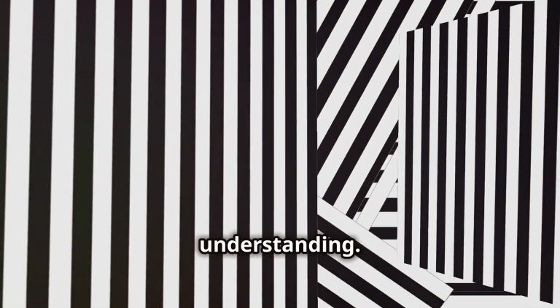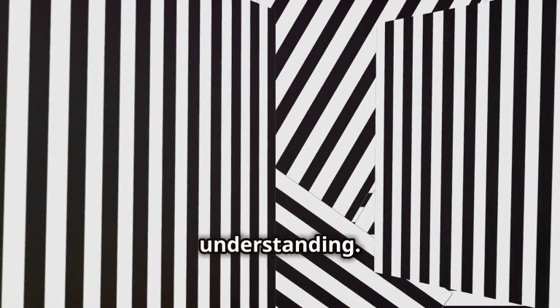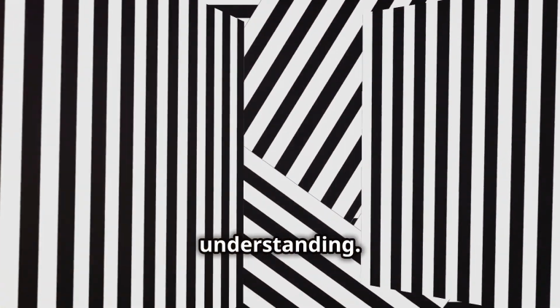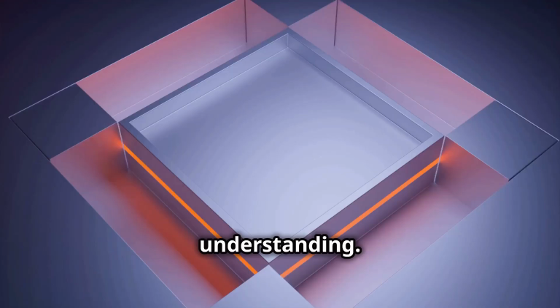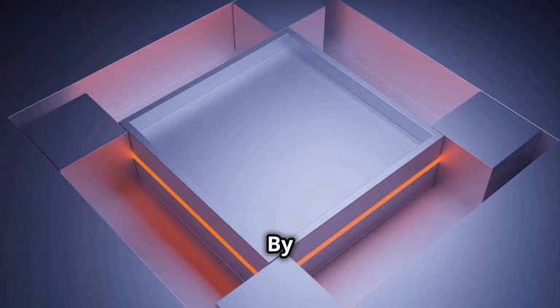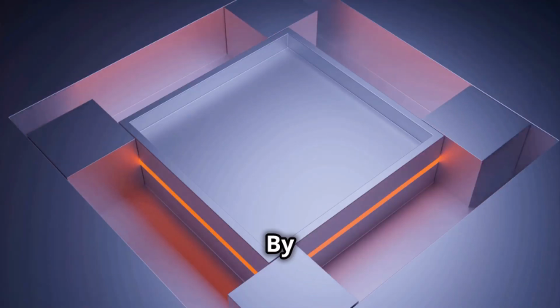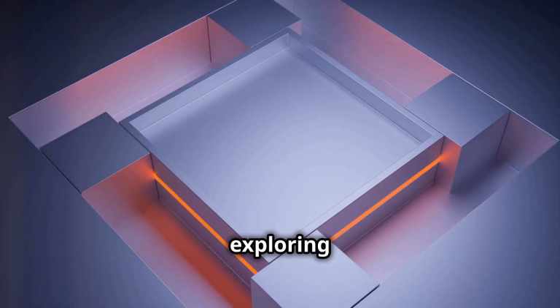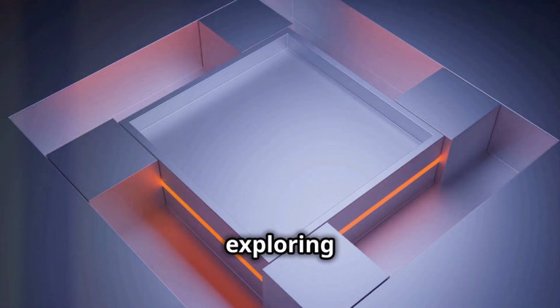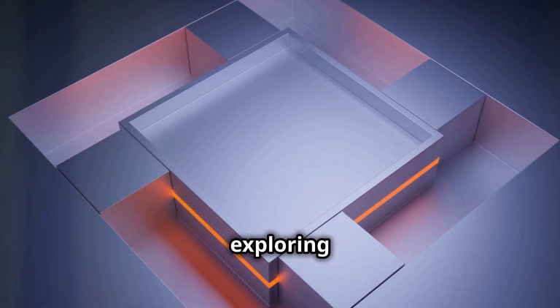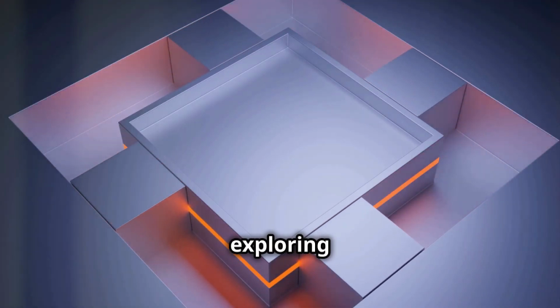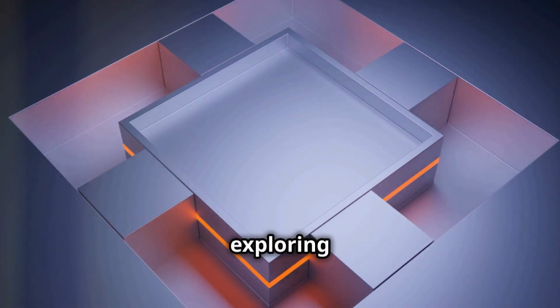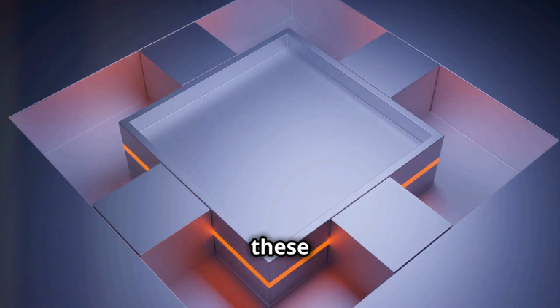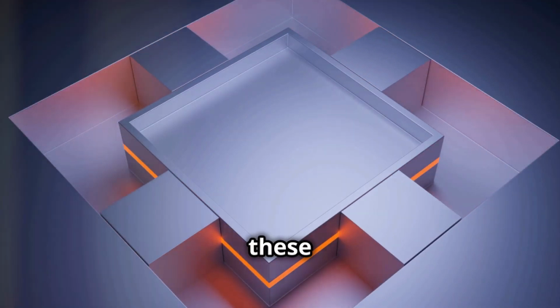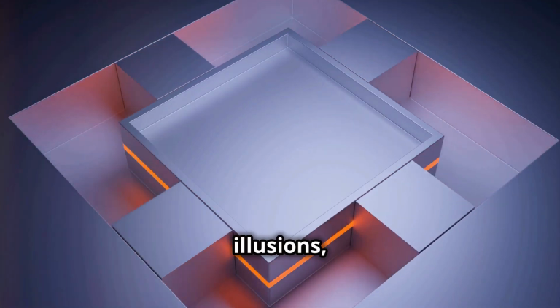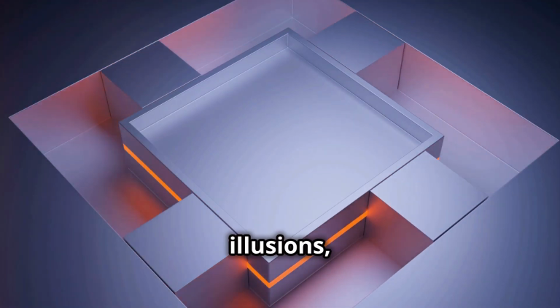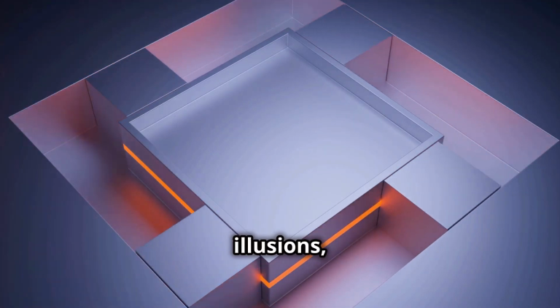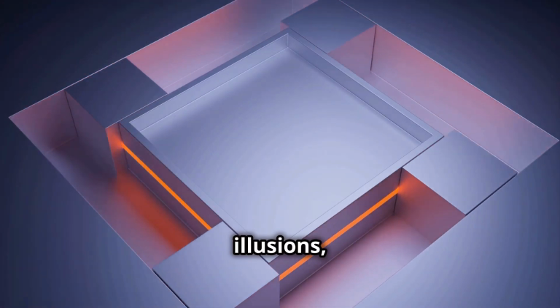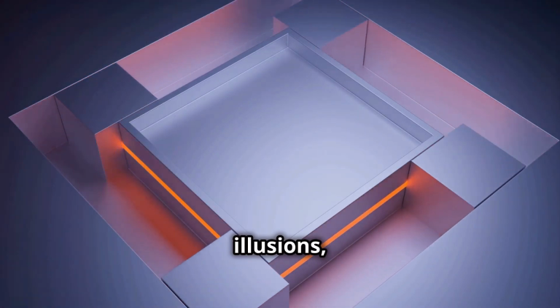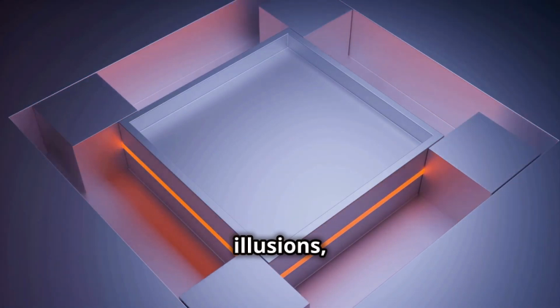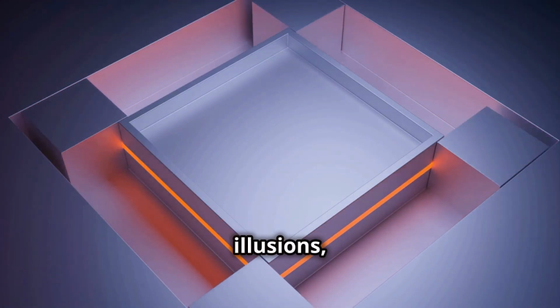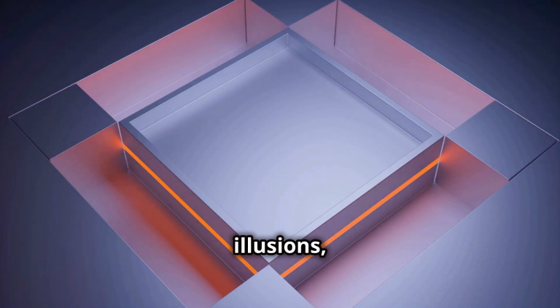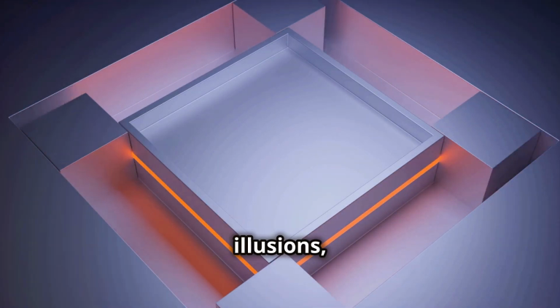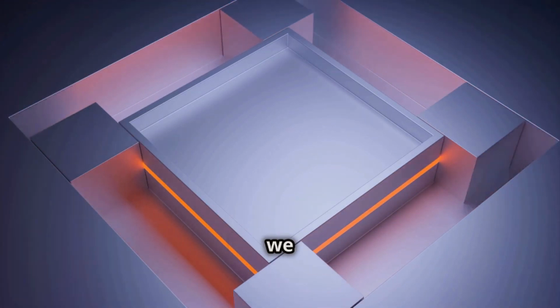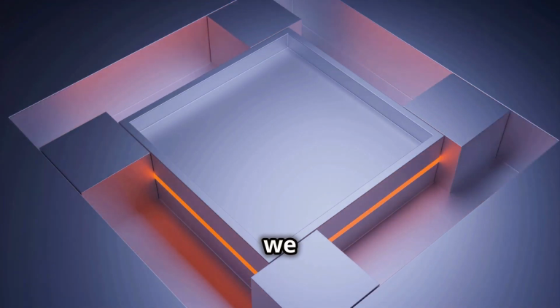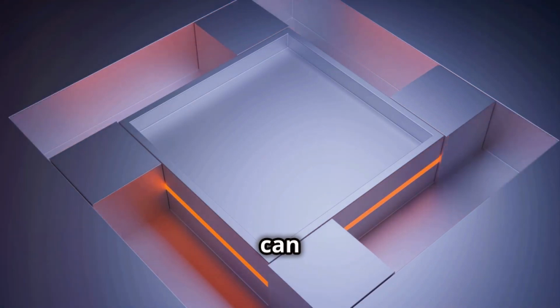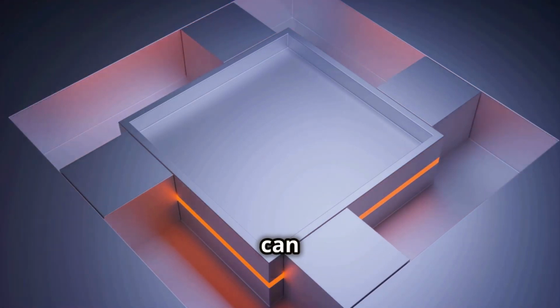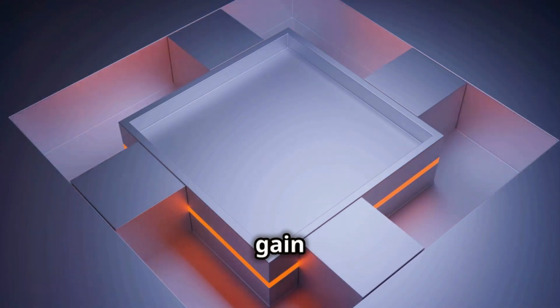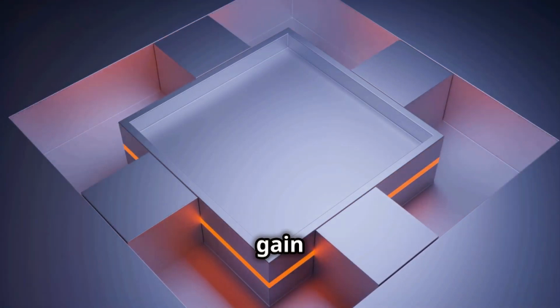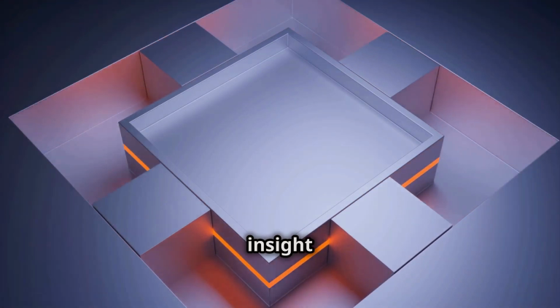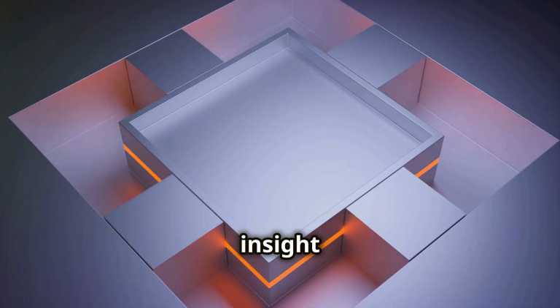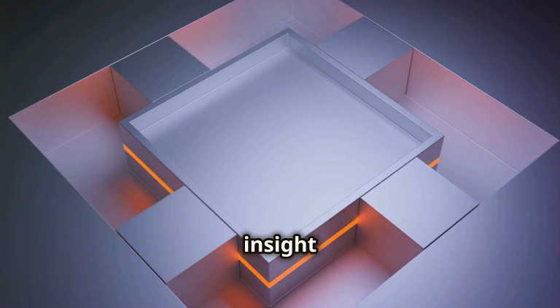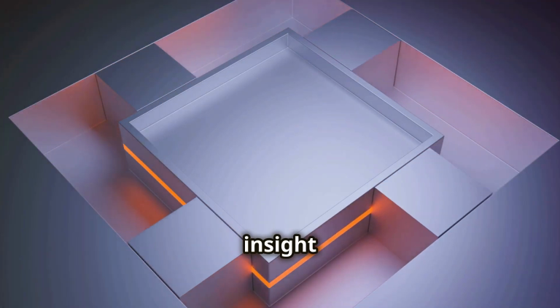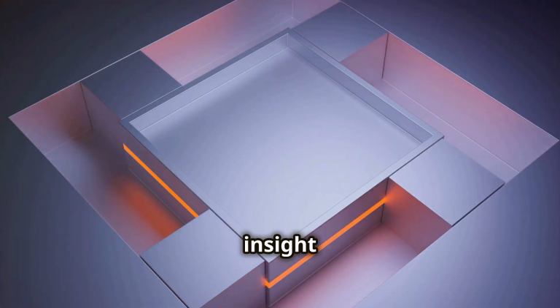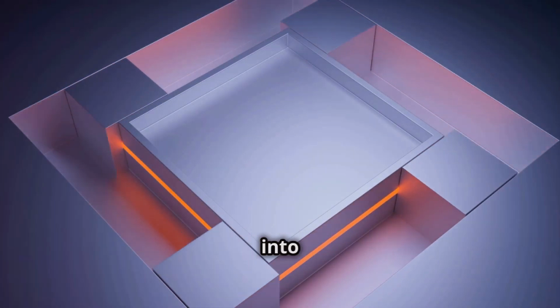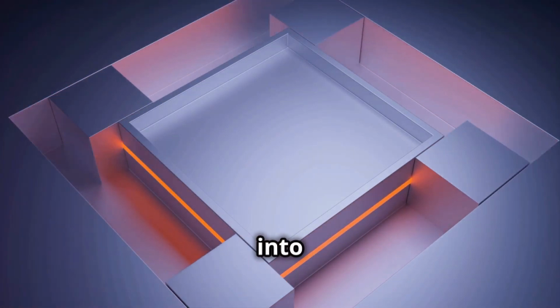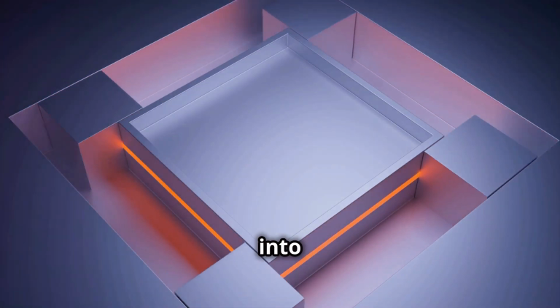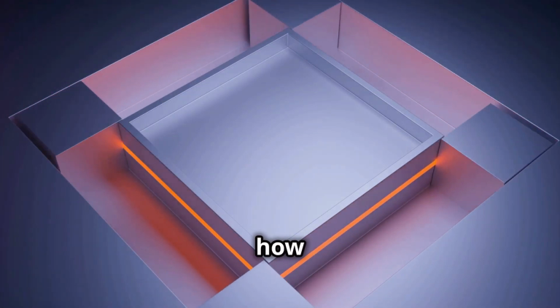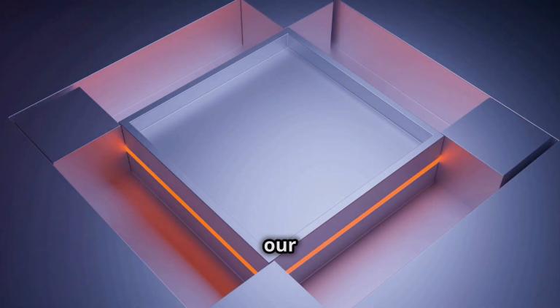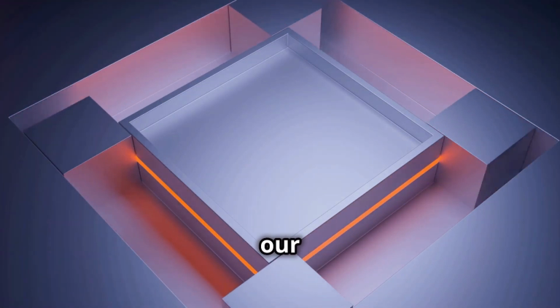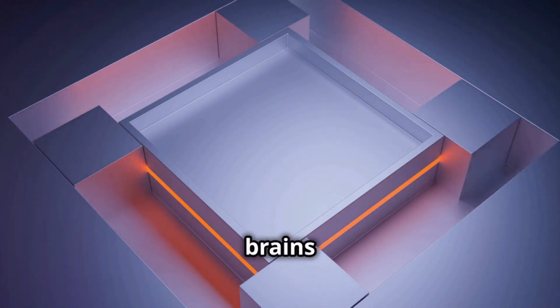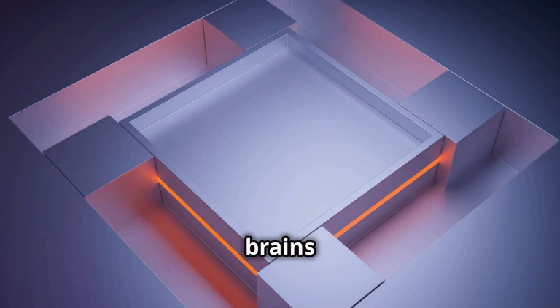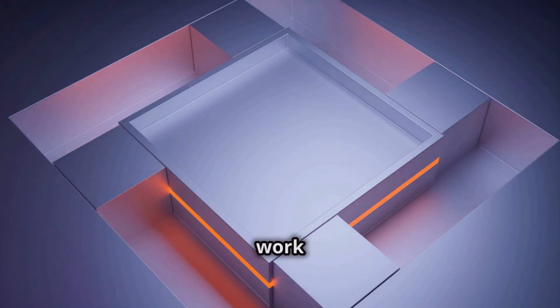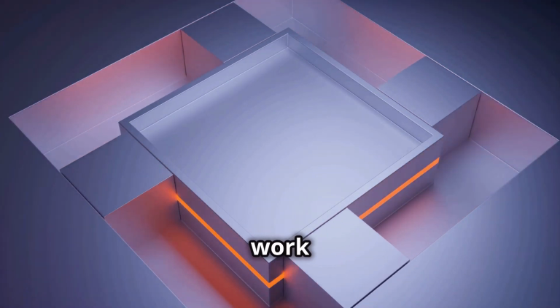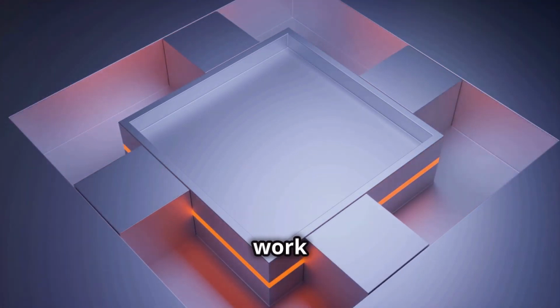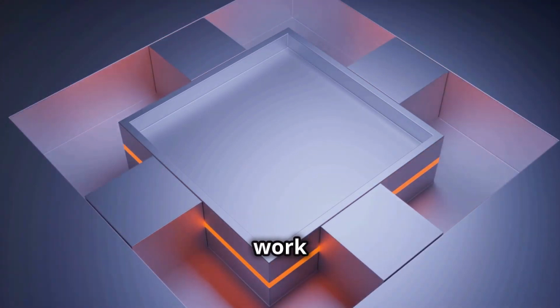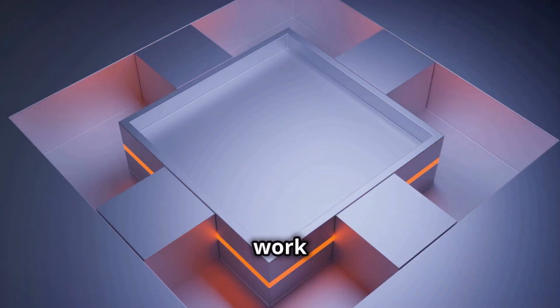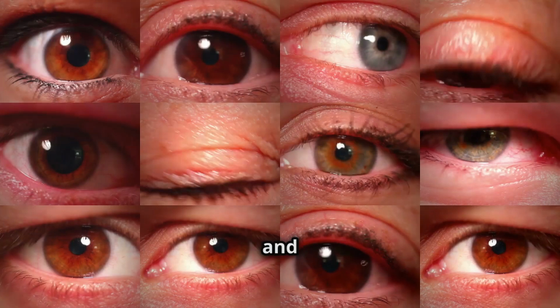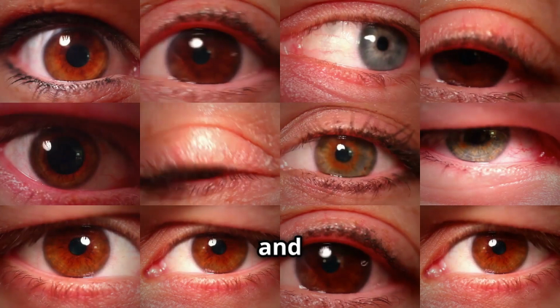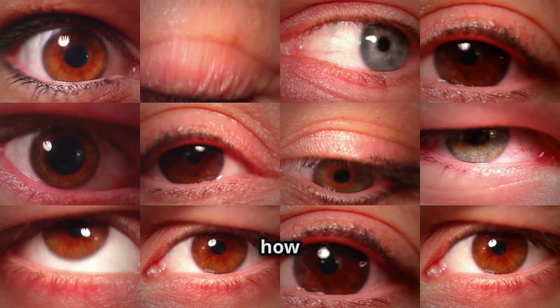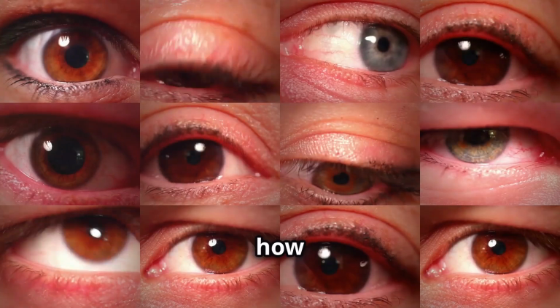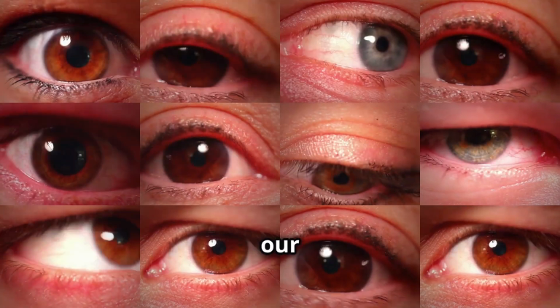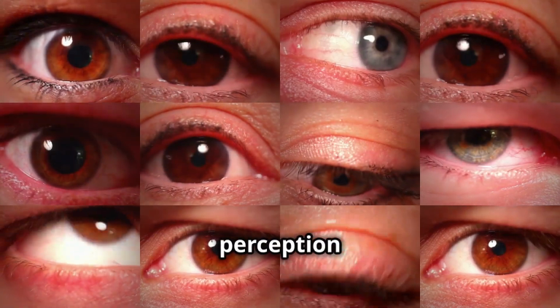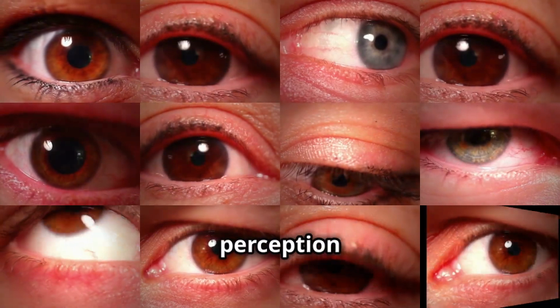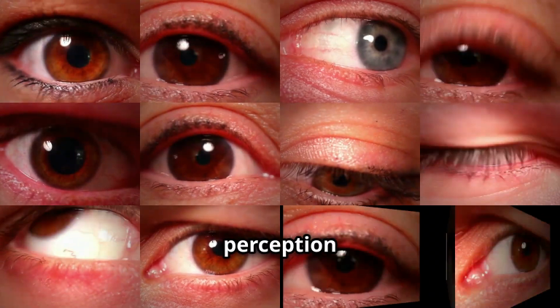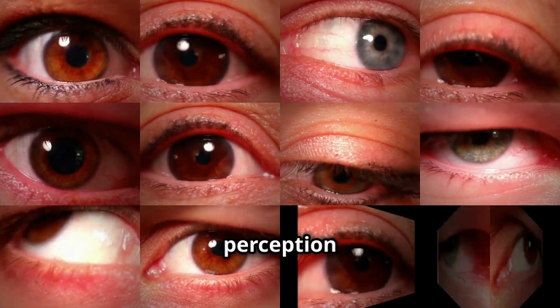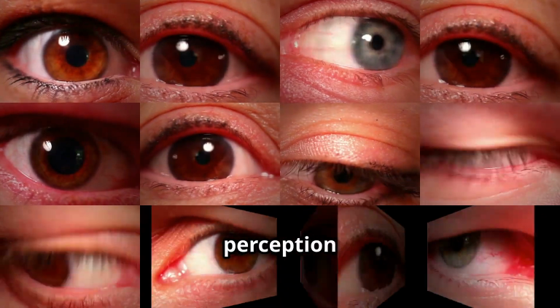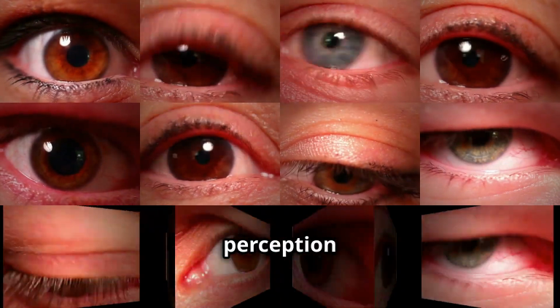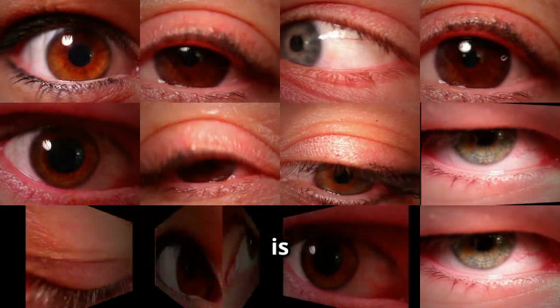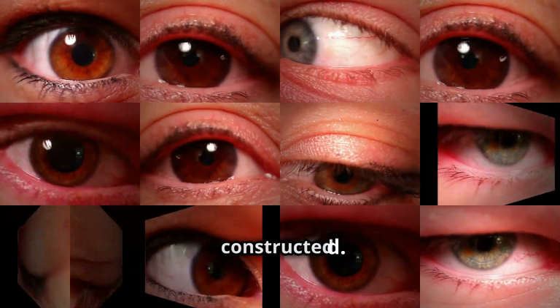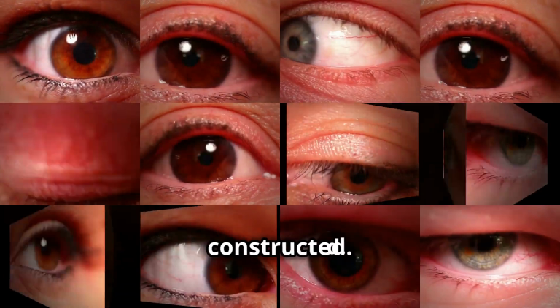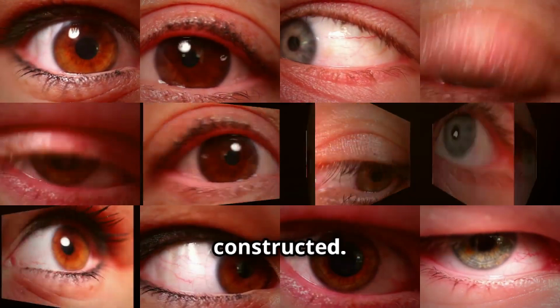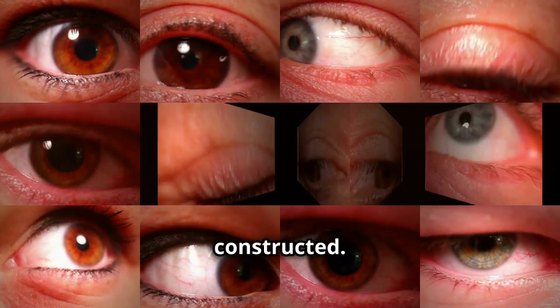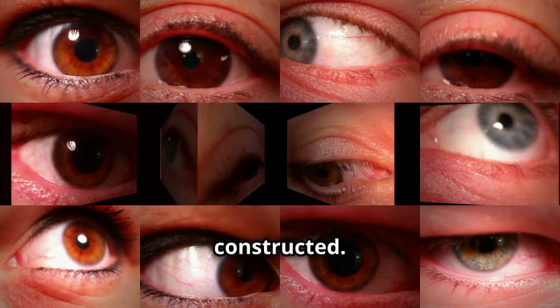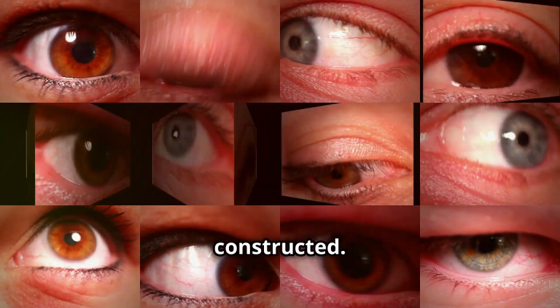By exploring these illusions, we can gain insight into how our brains work, and how our perception is constructed.